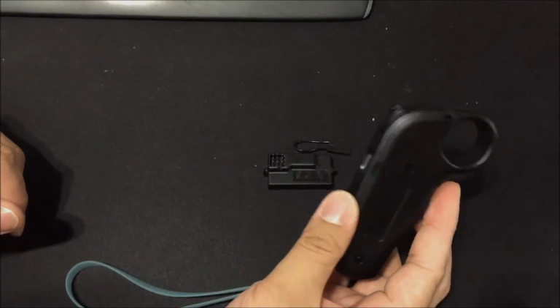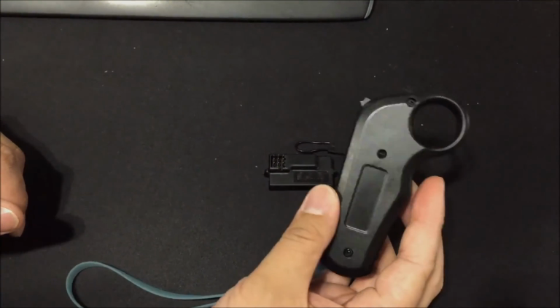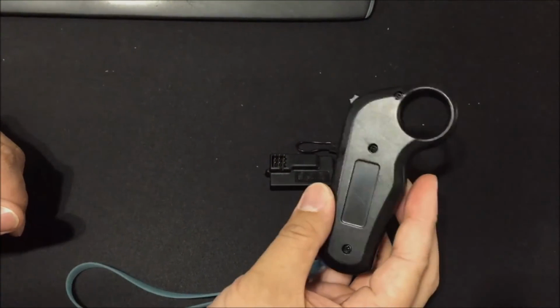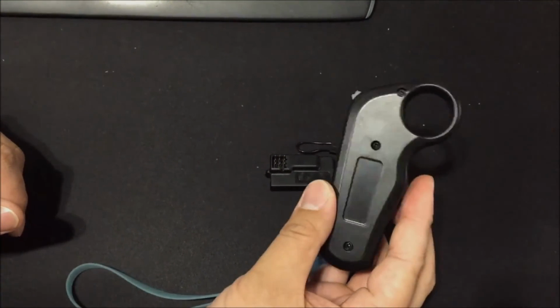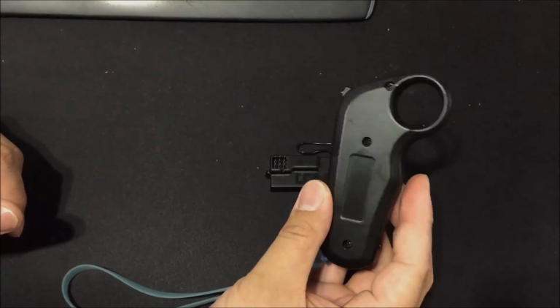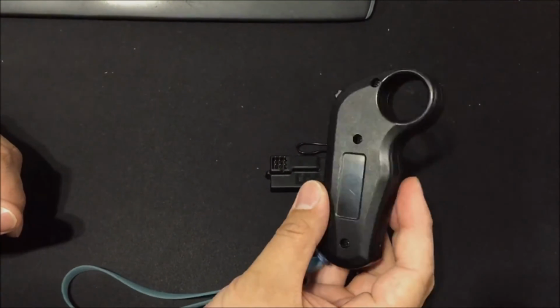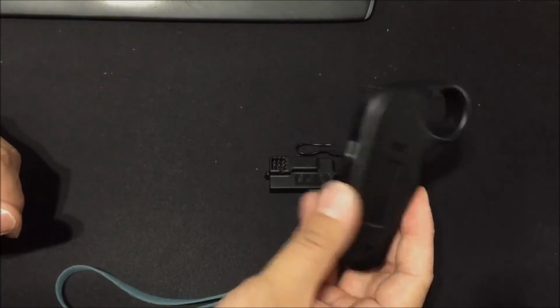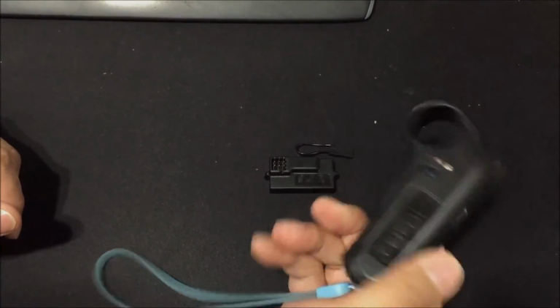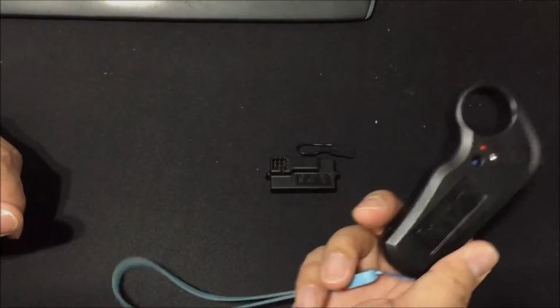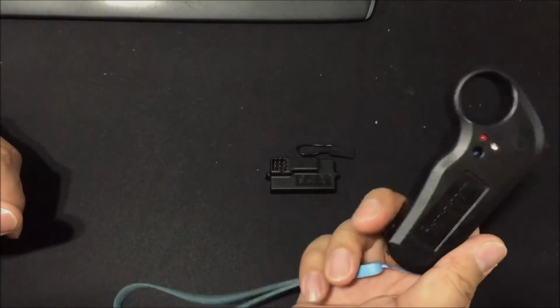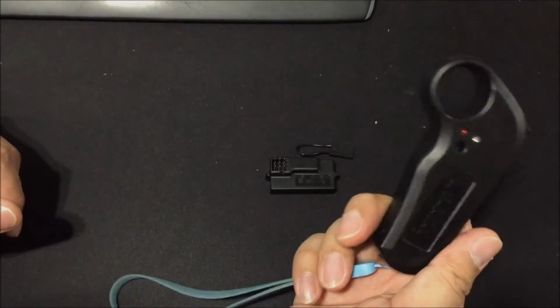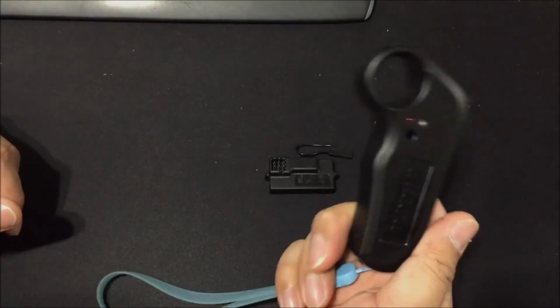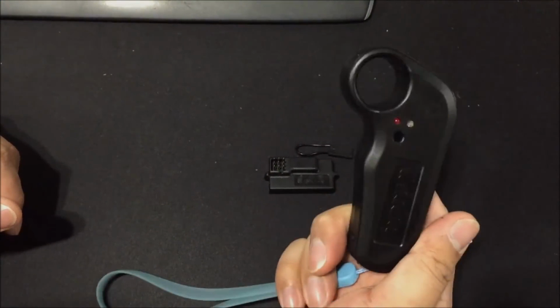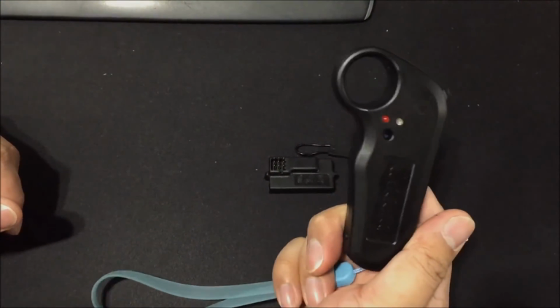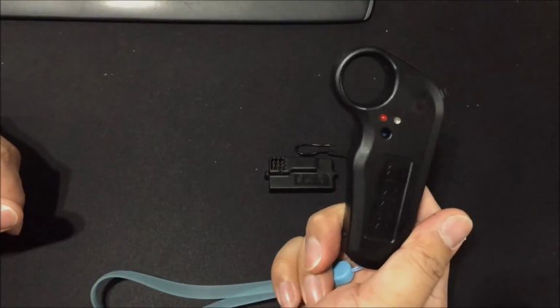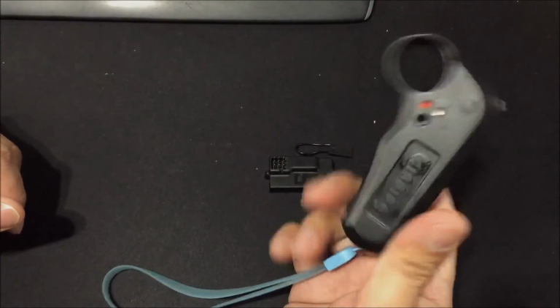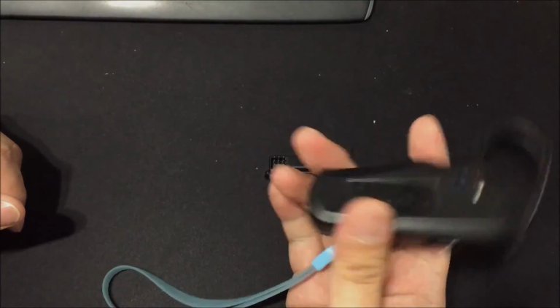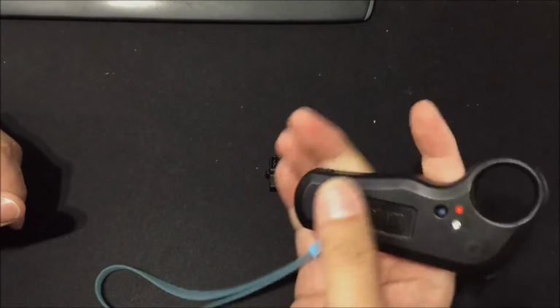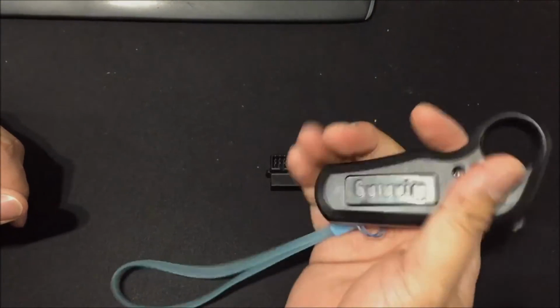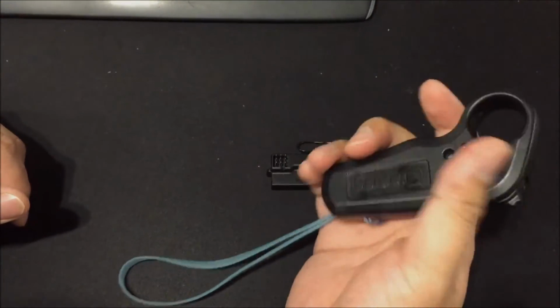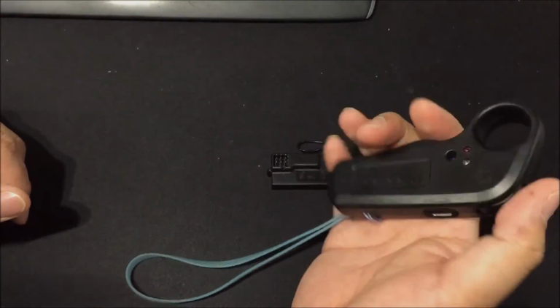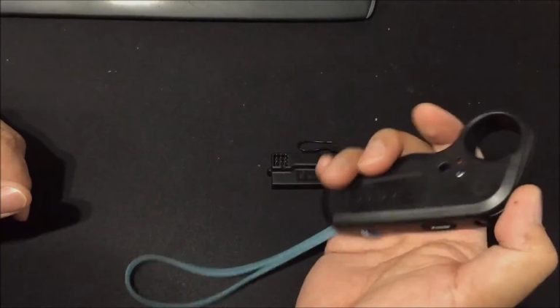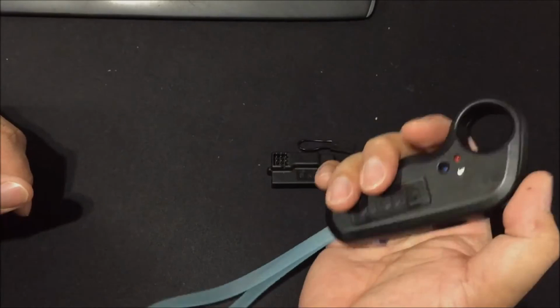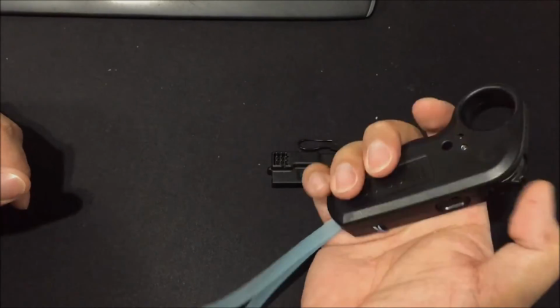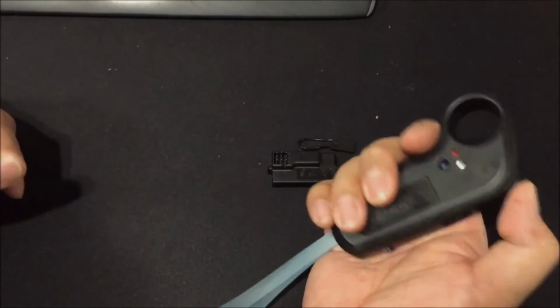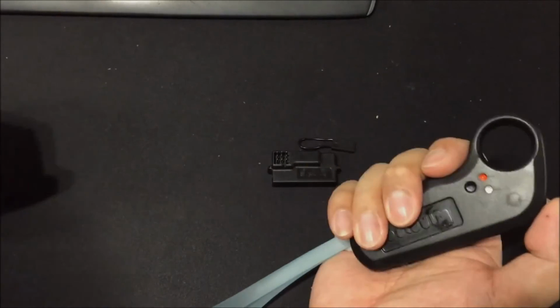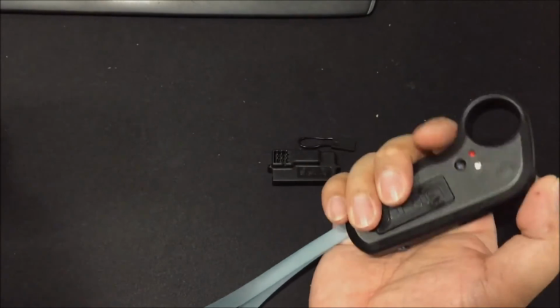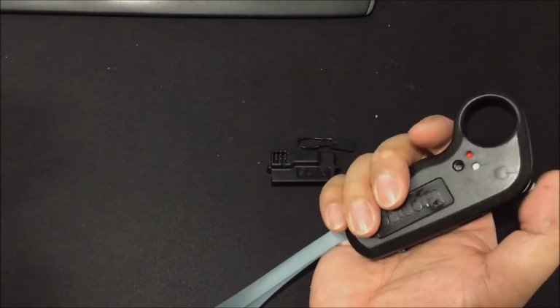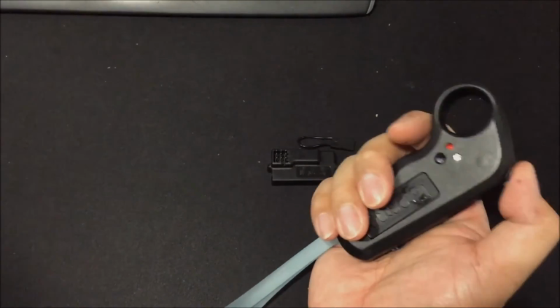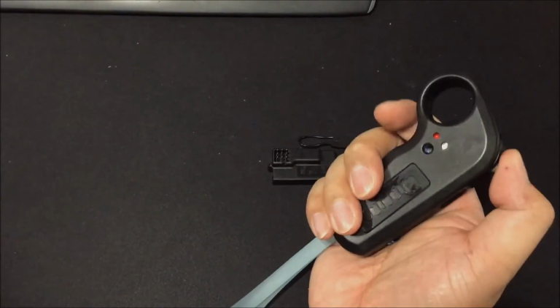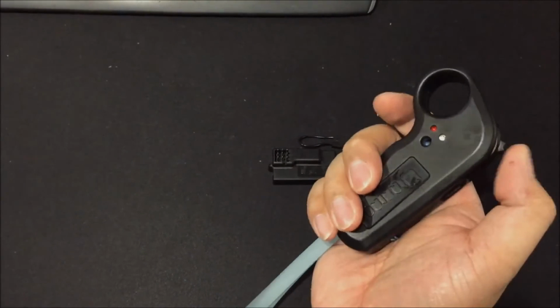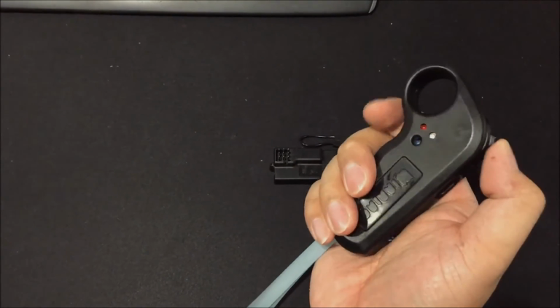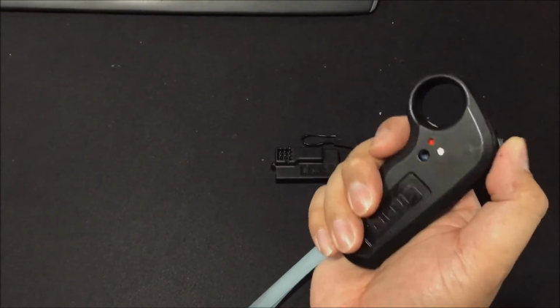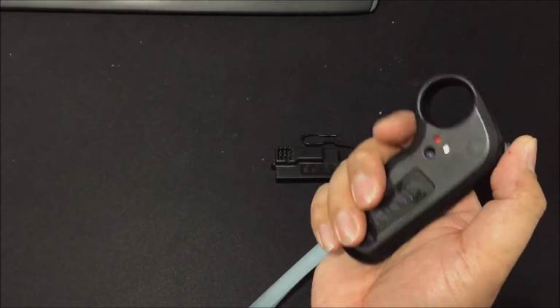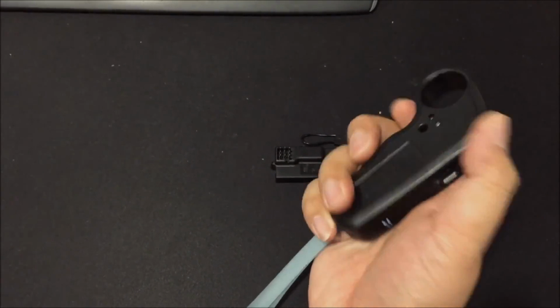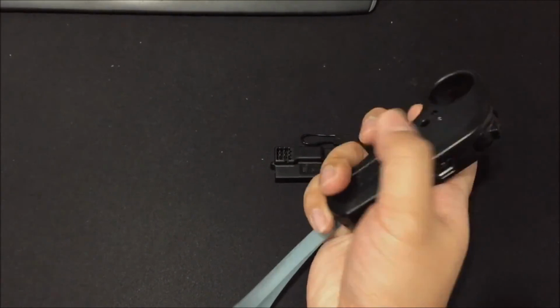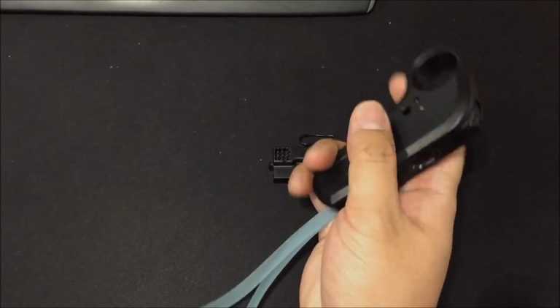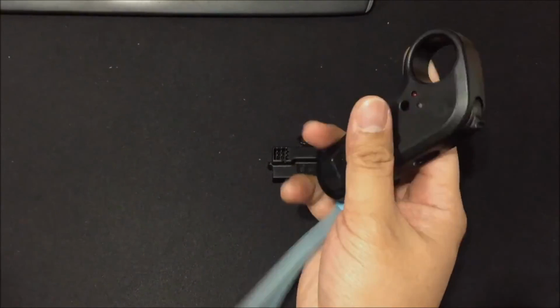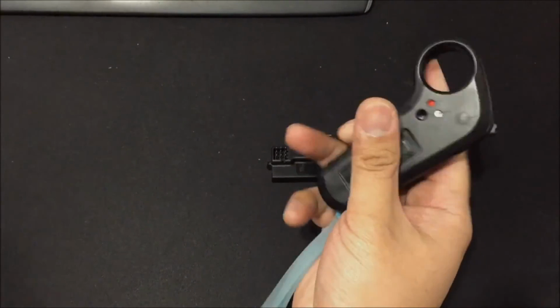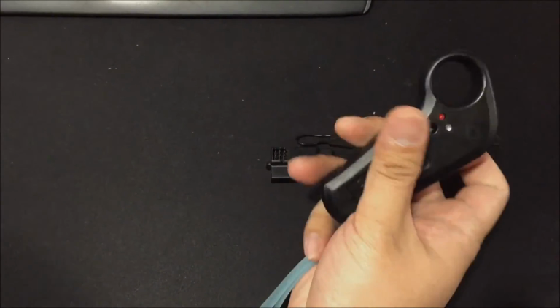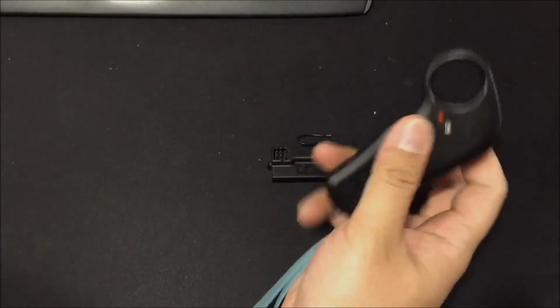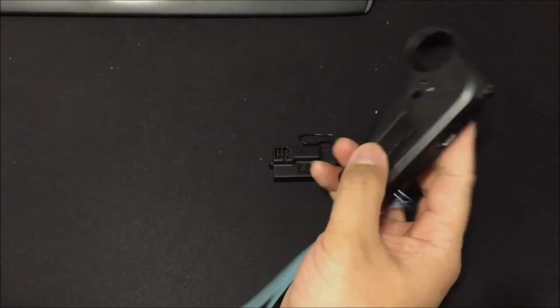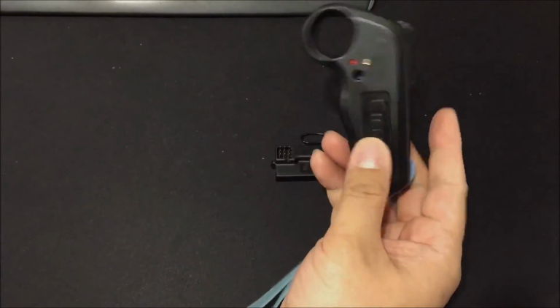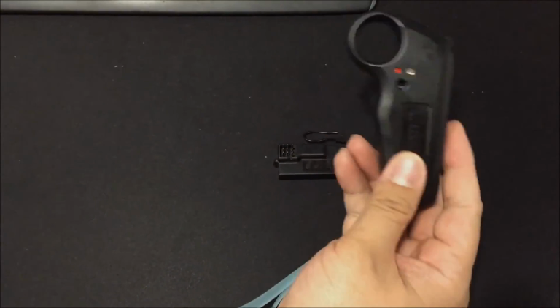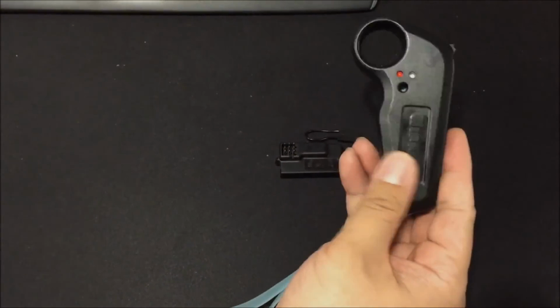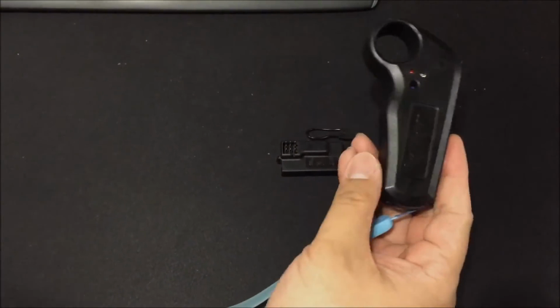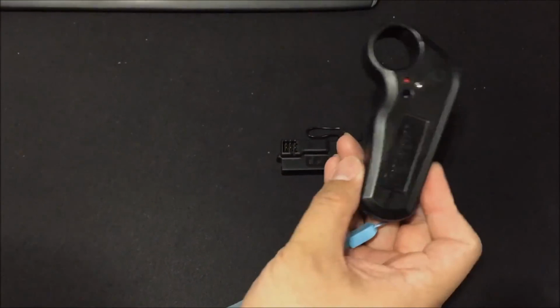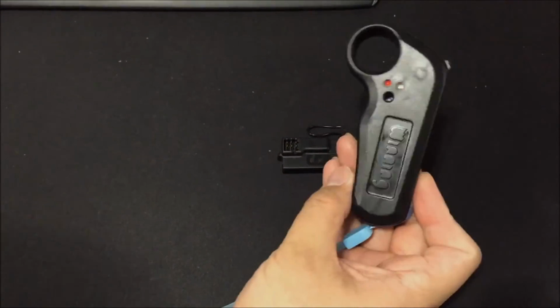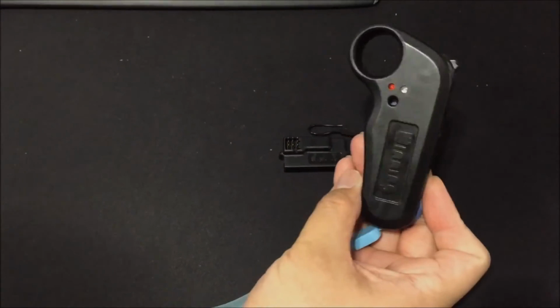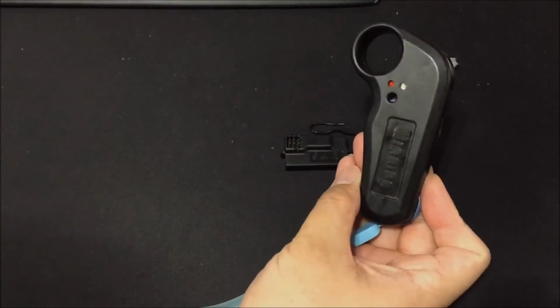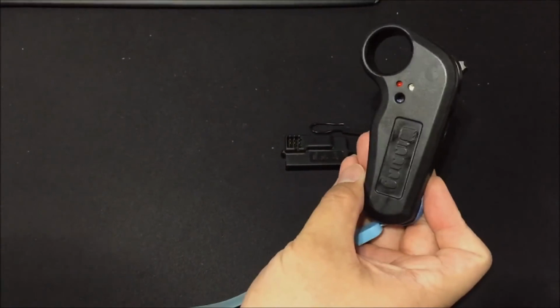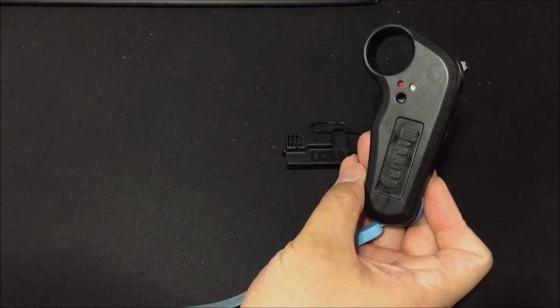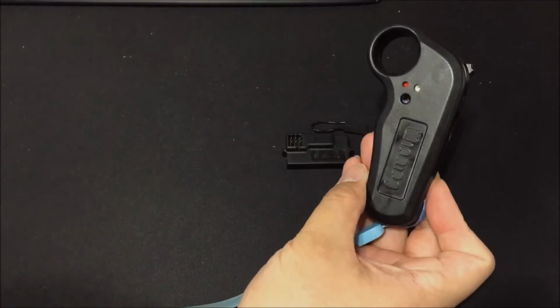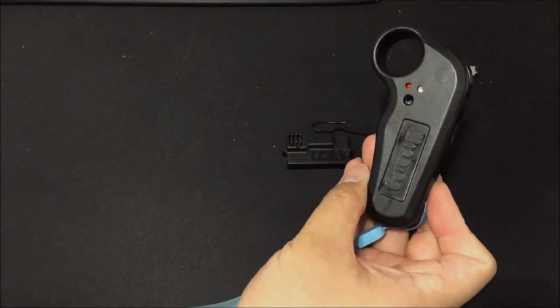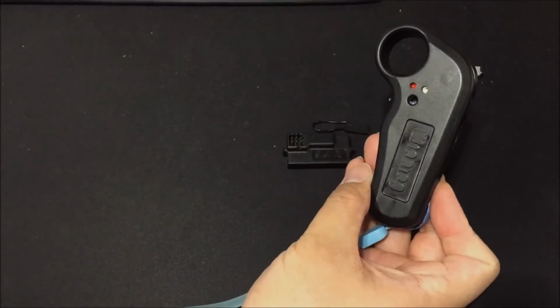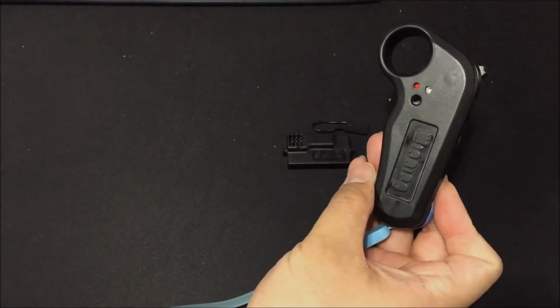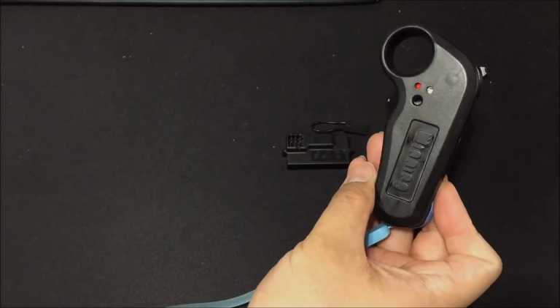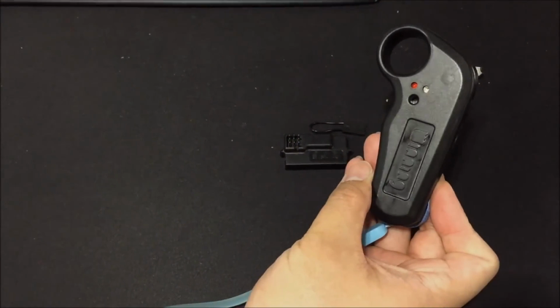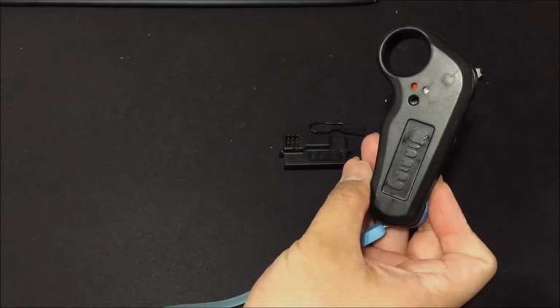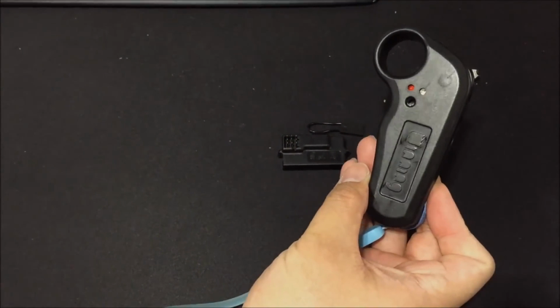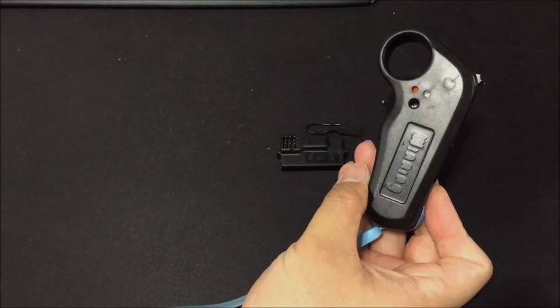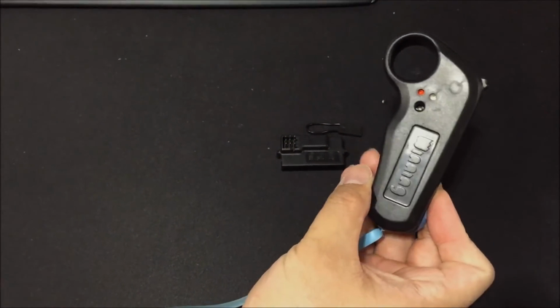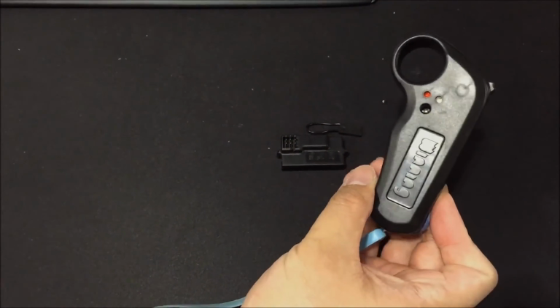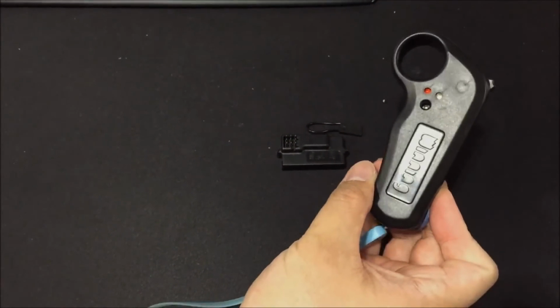So there you have it — new controller, very small. It is actually smaller than my previous 2.4GHz mini remote.